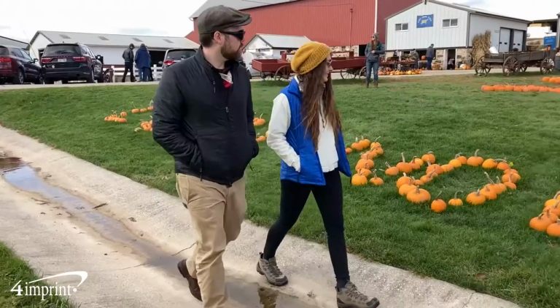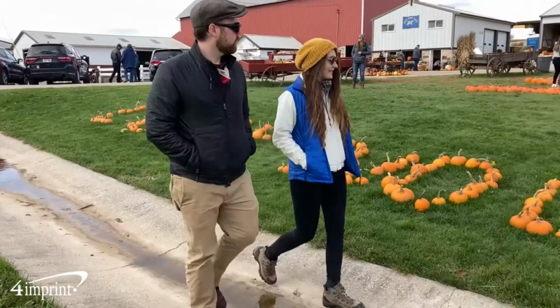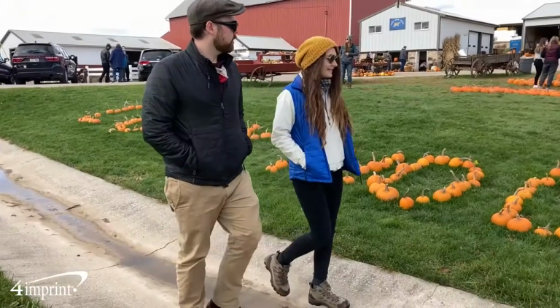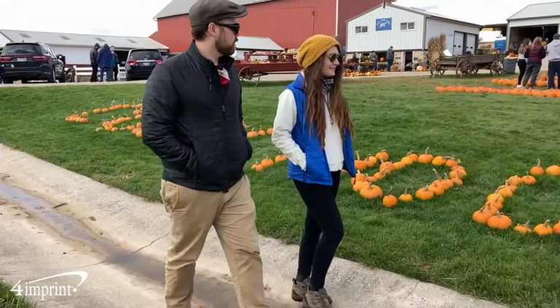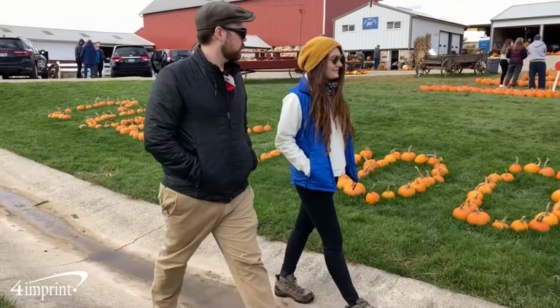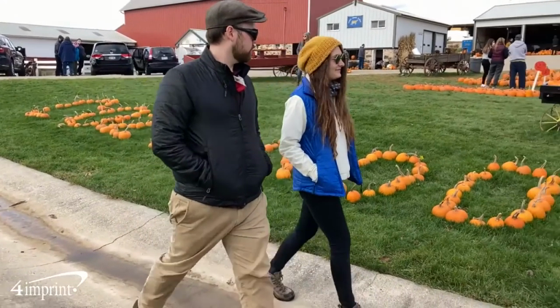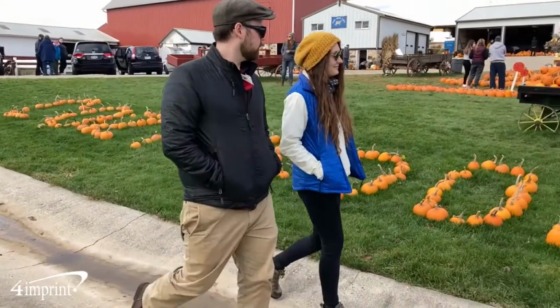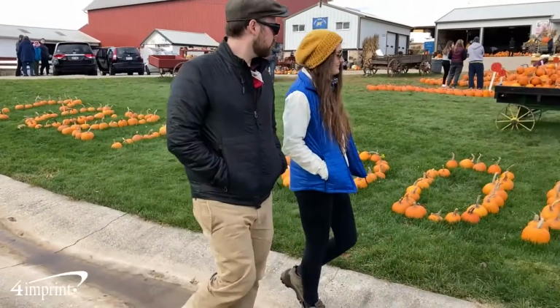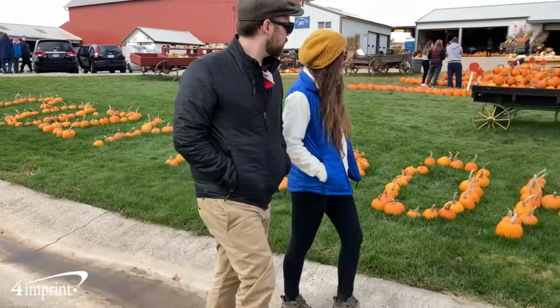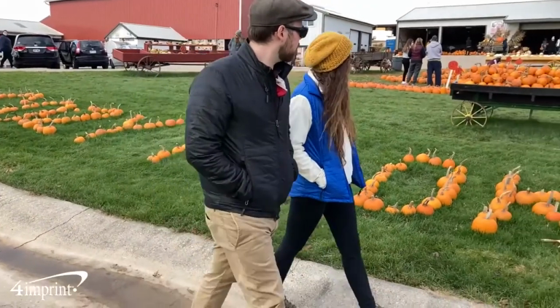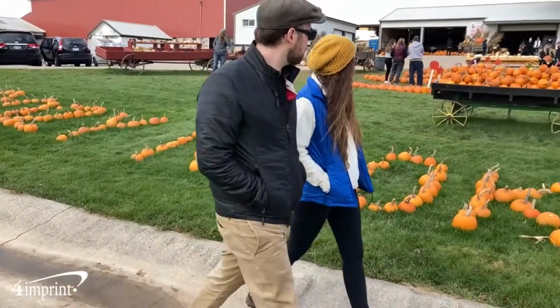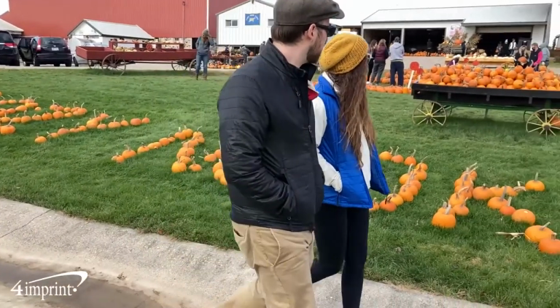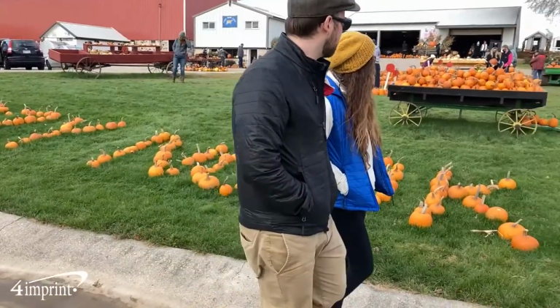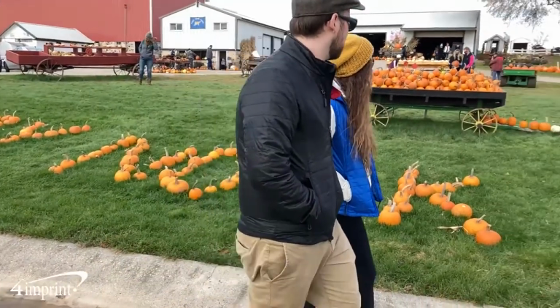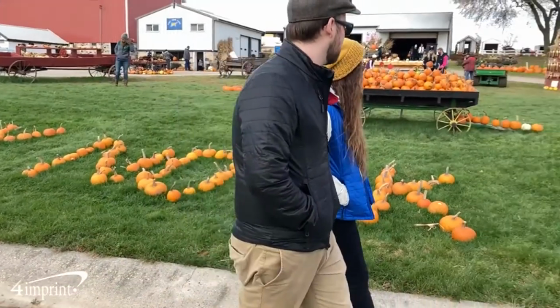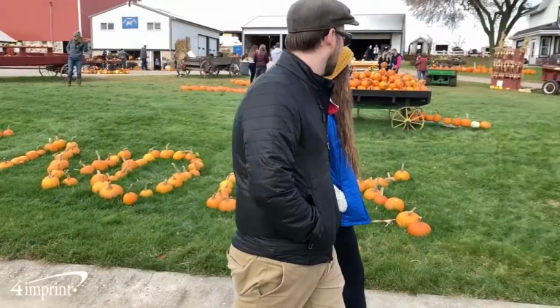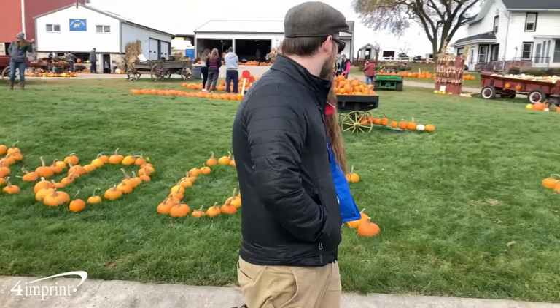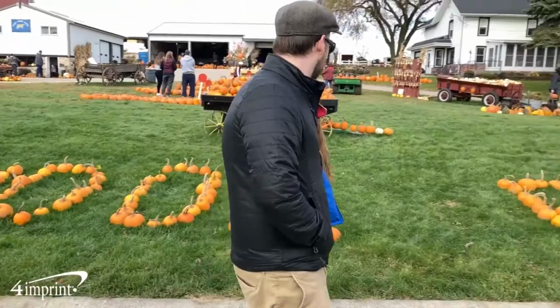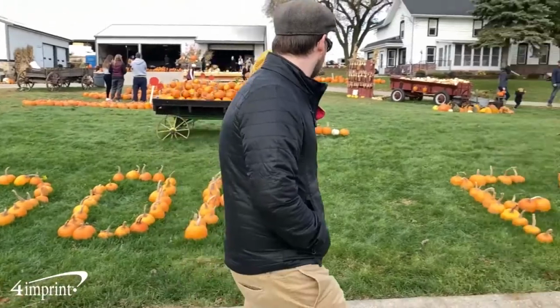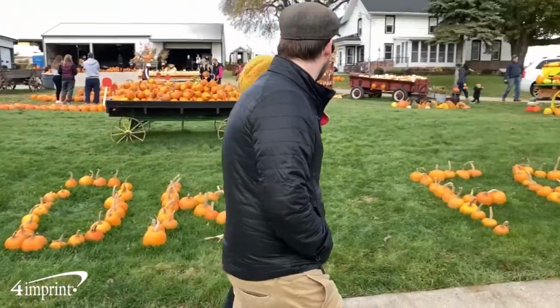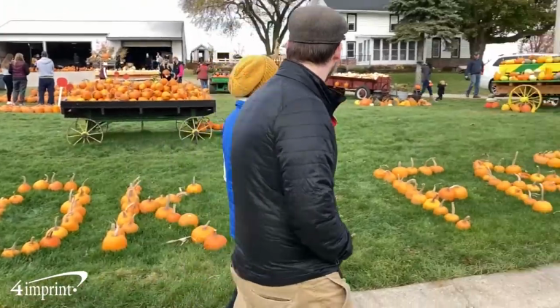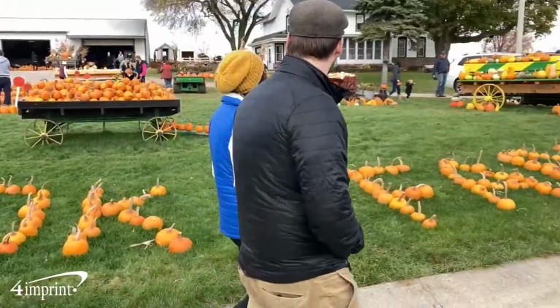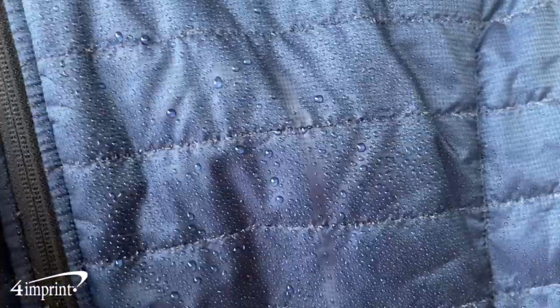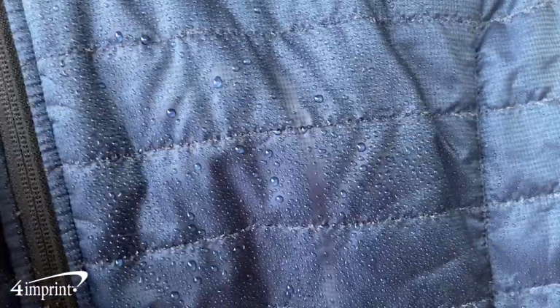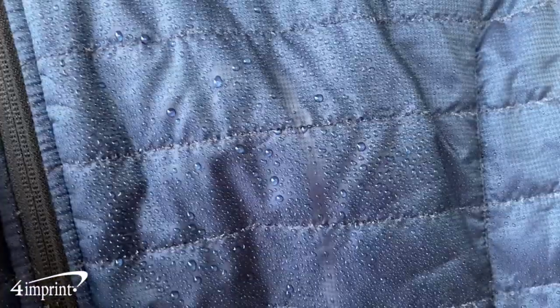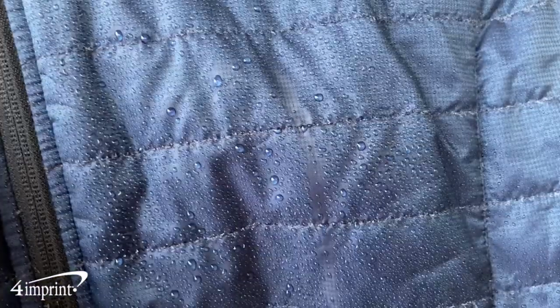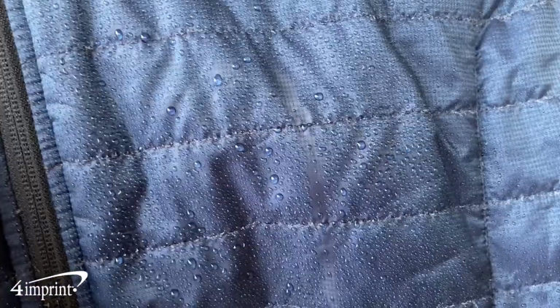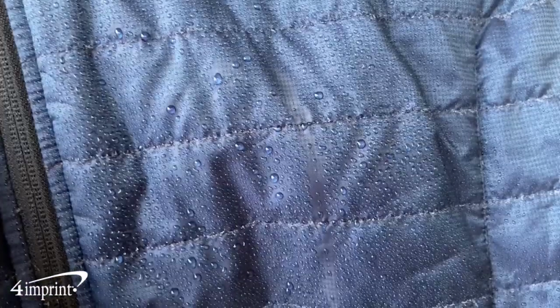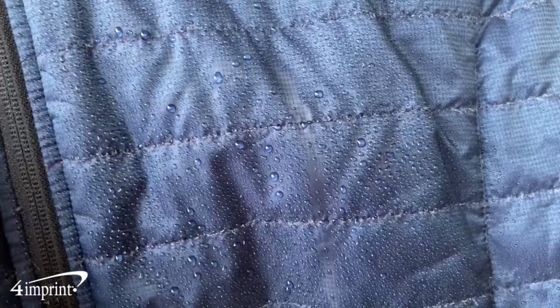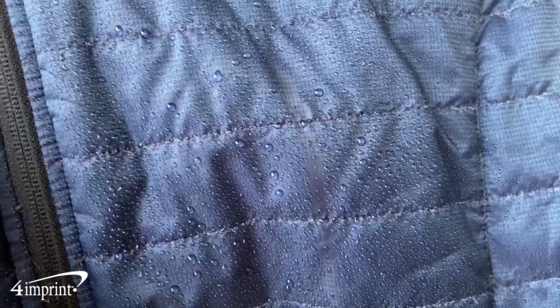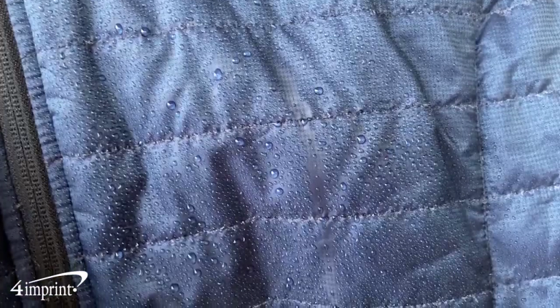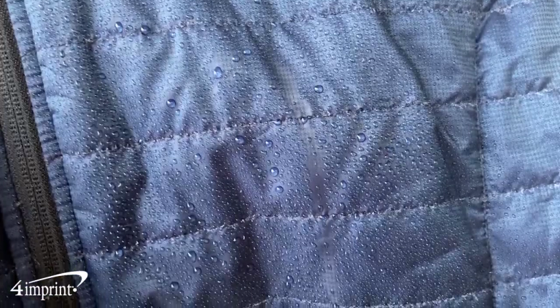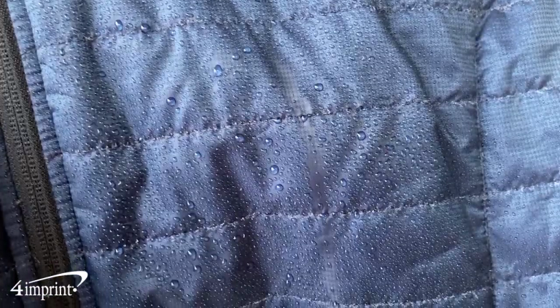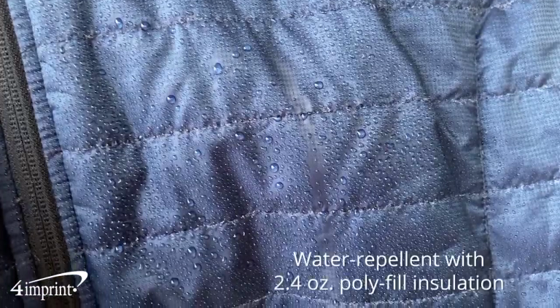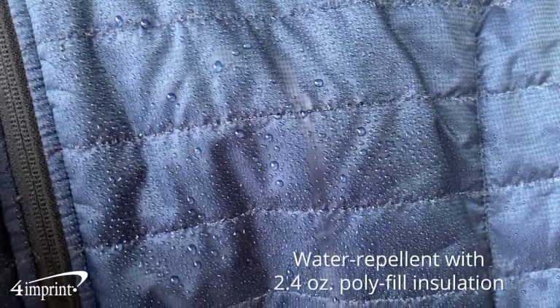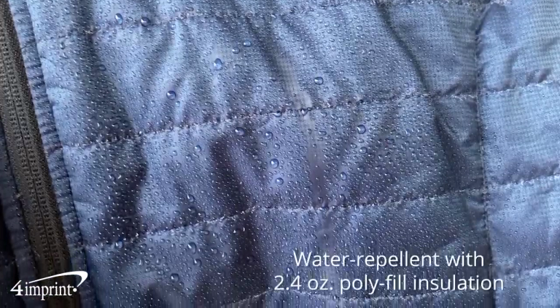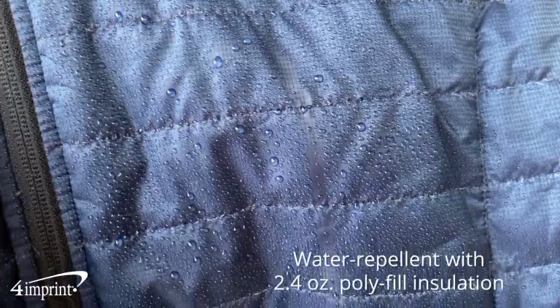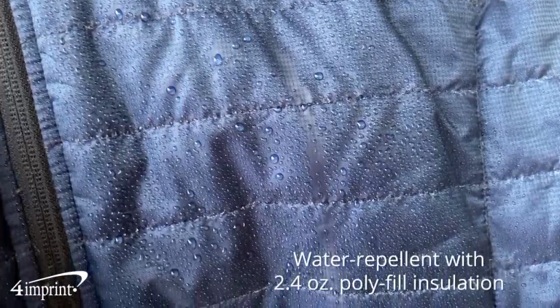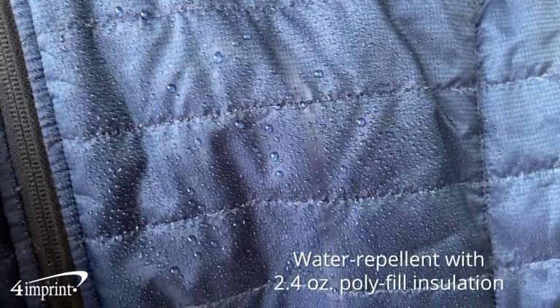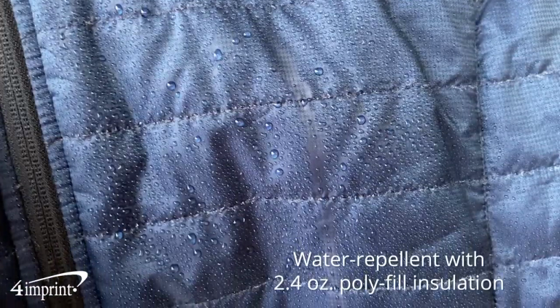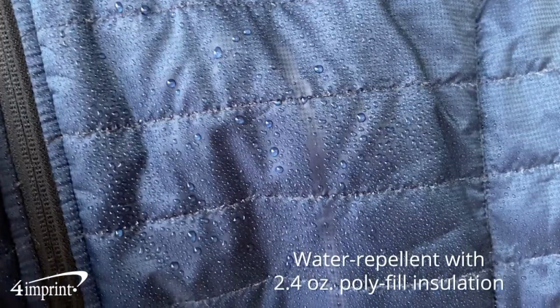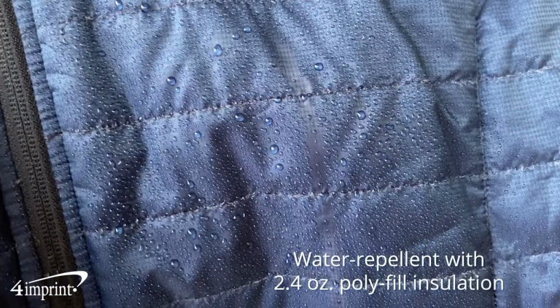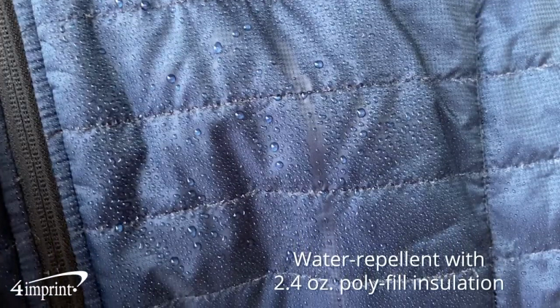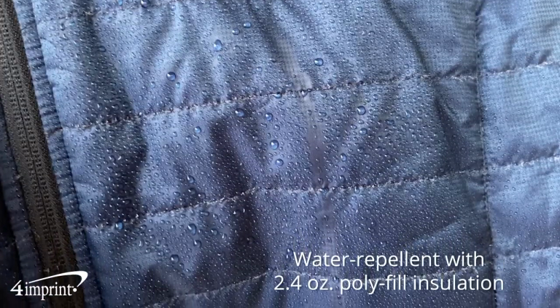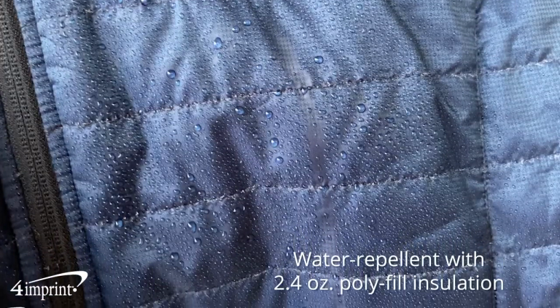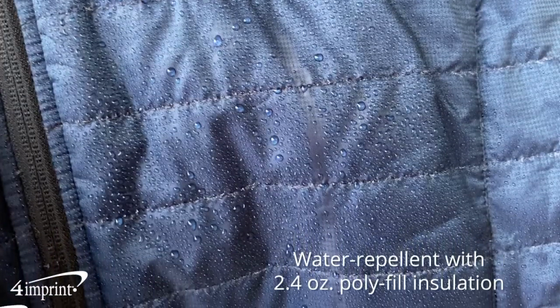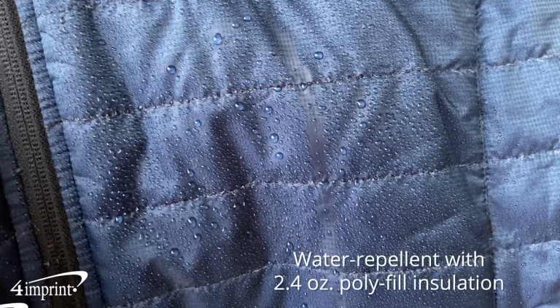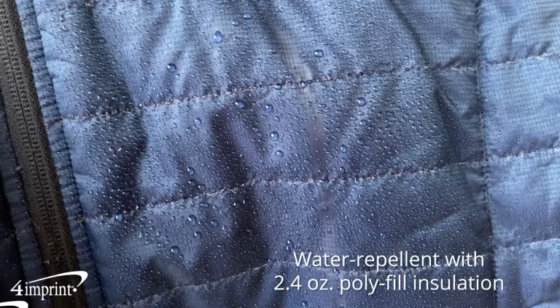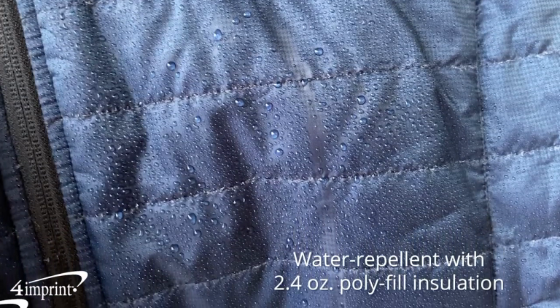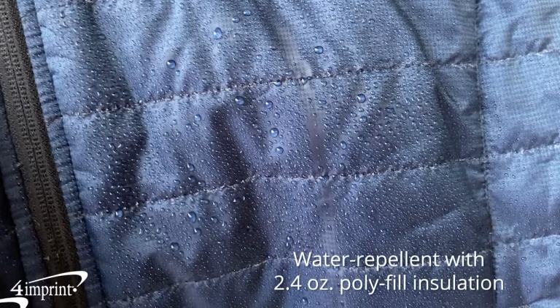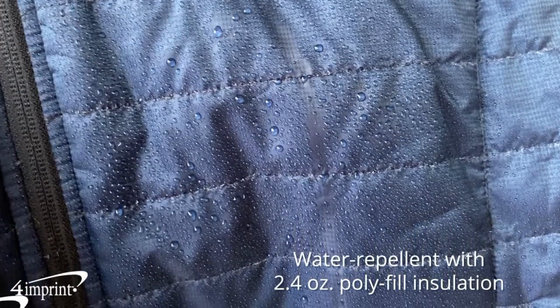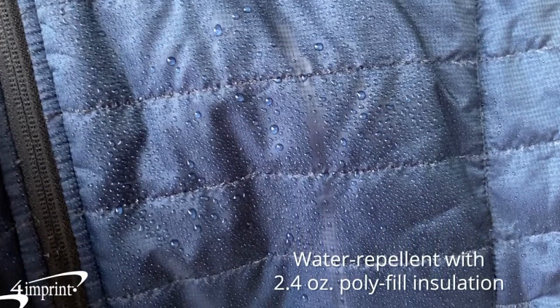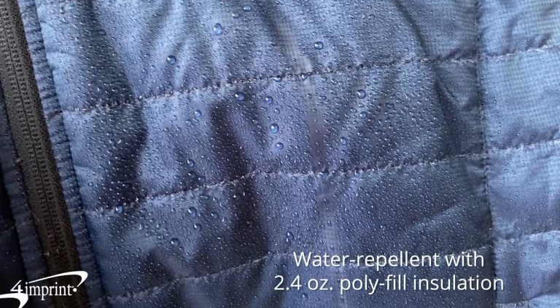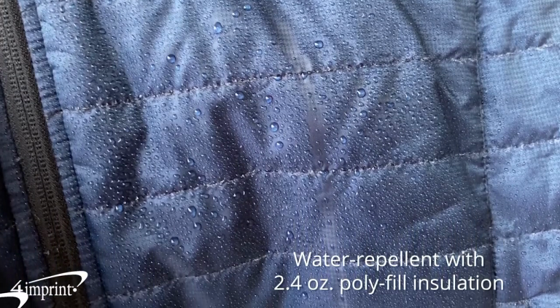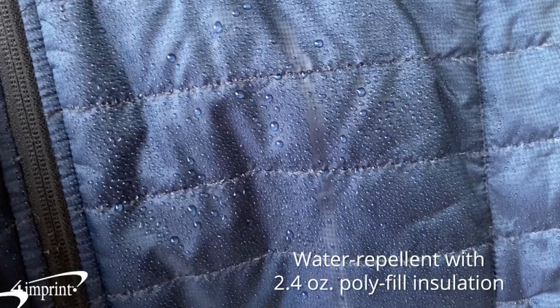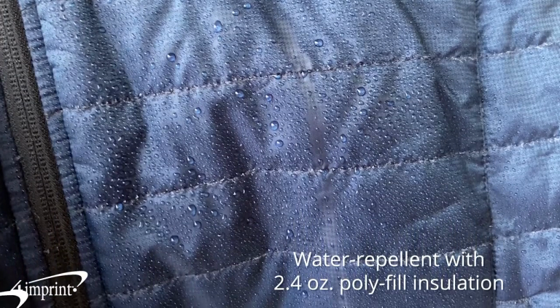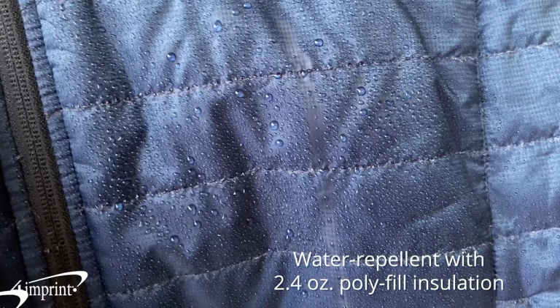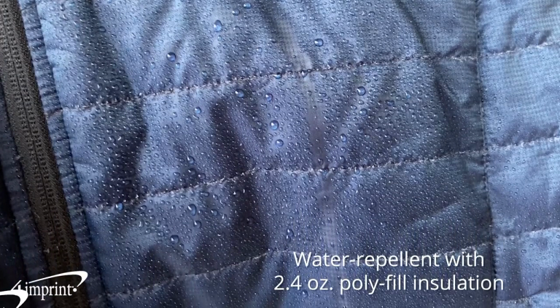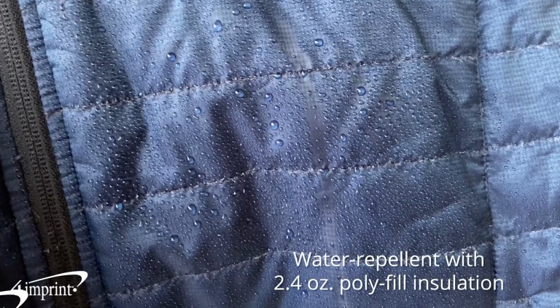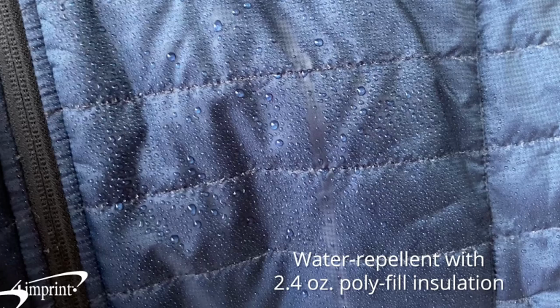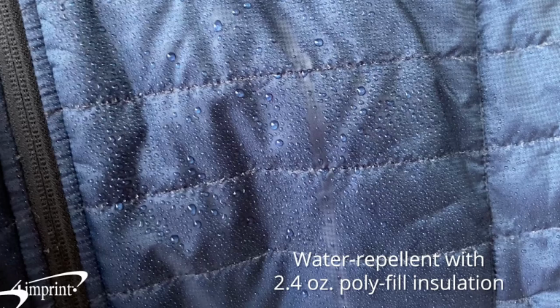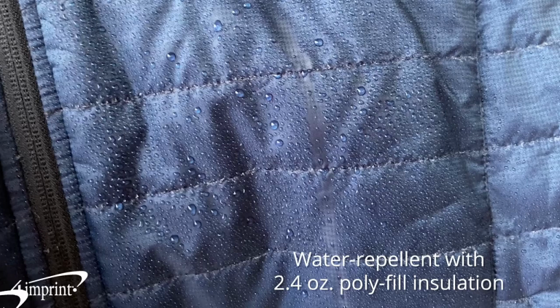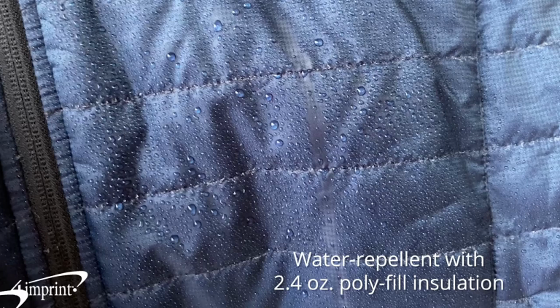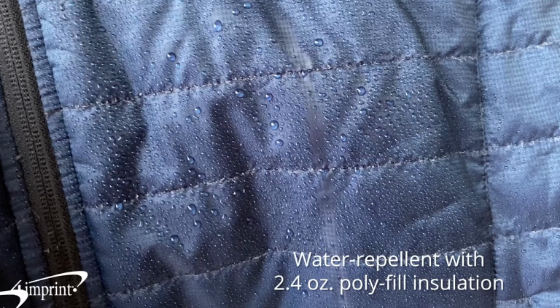It's made from 100% polyester with a water repellent fabric. The jacket features a 2.4 ounce 100% polyfill insulation.